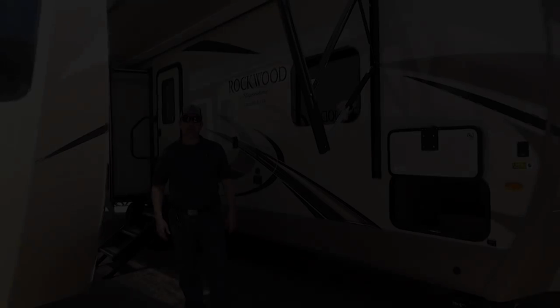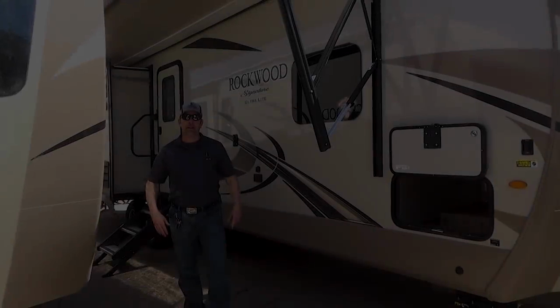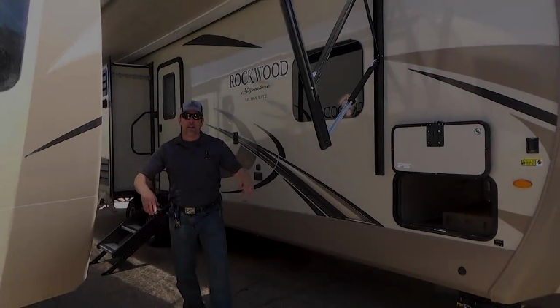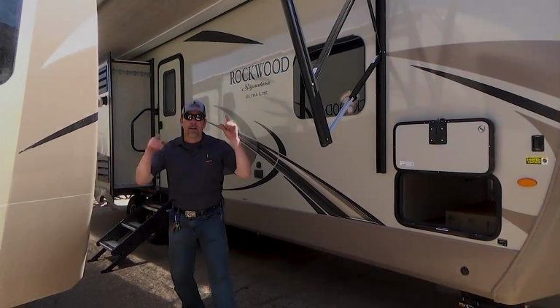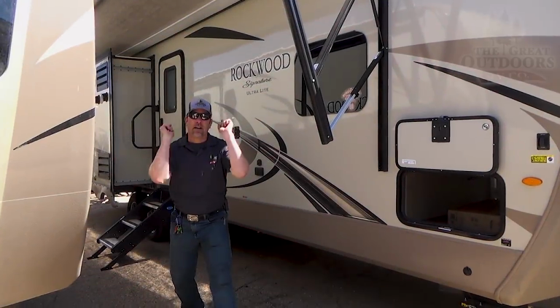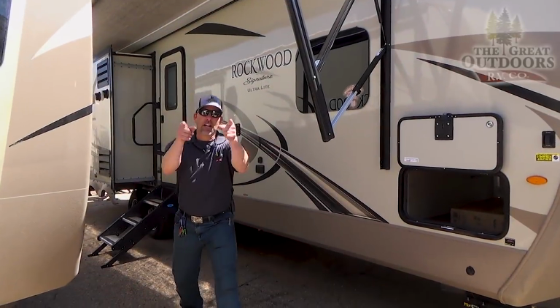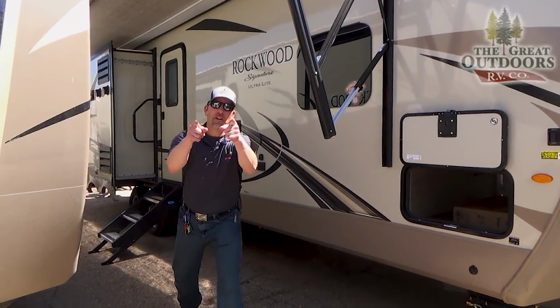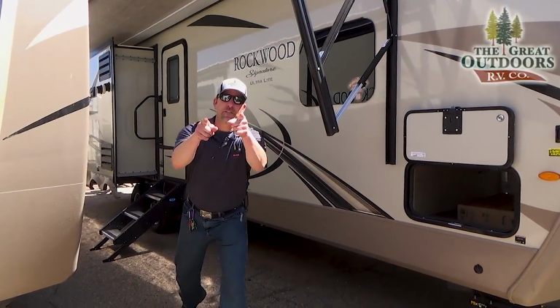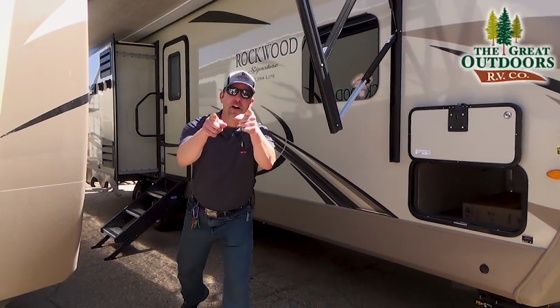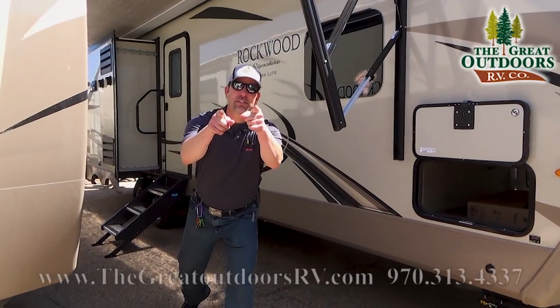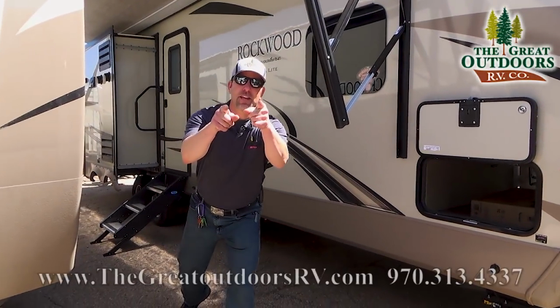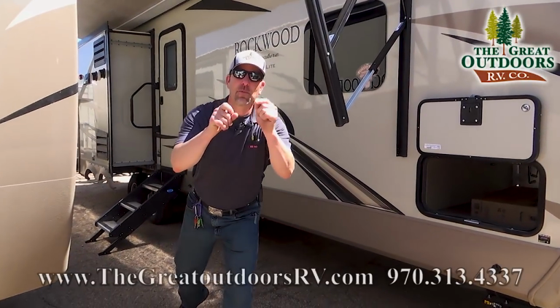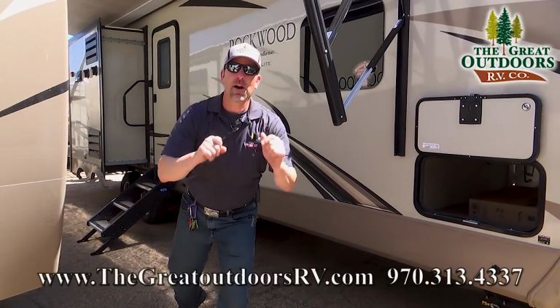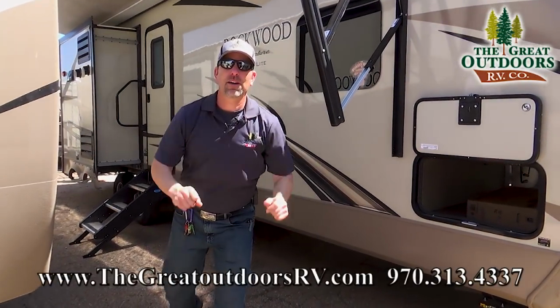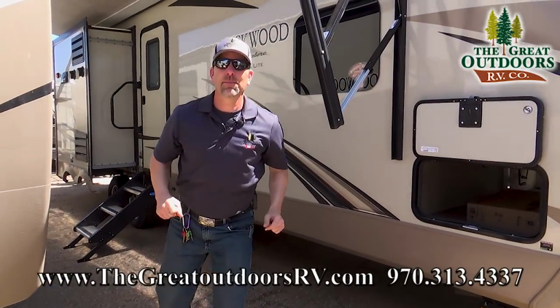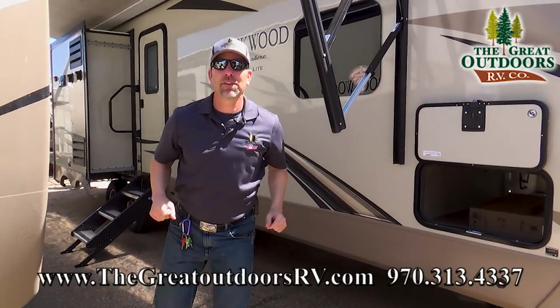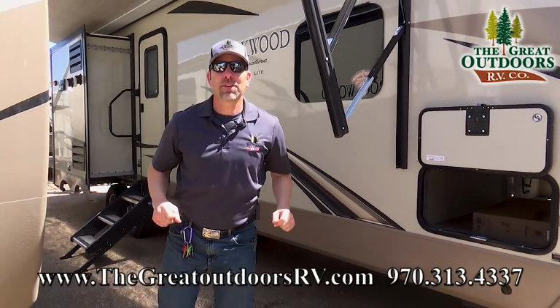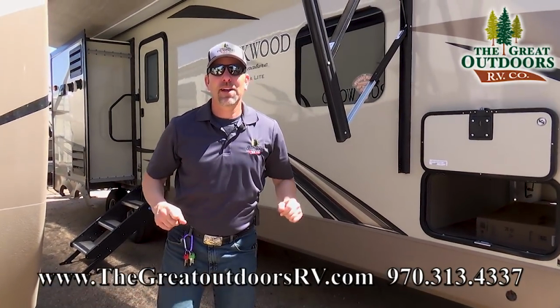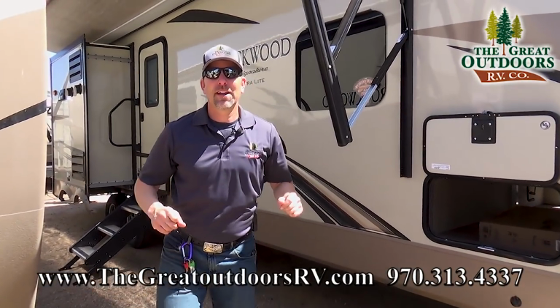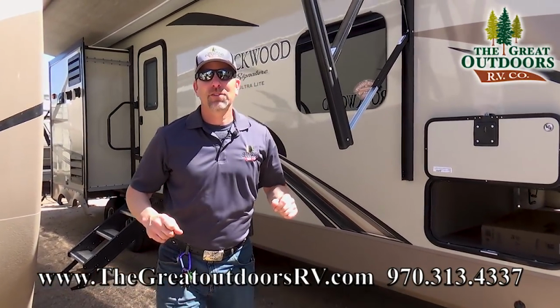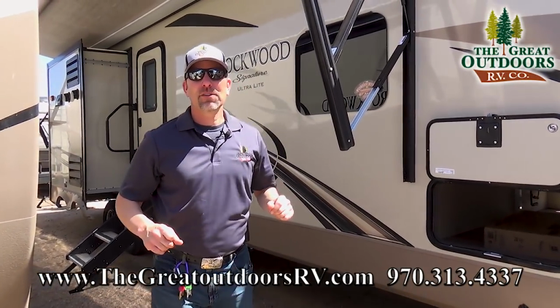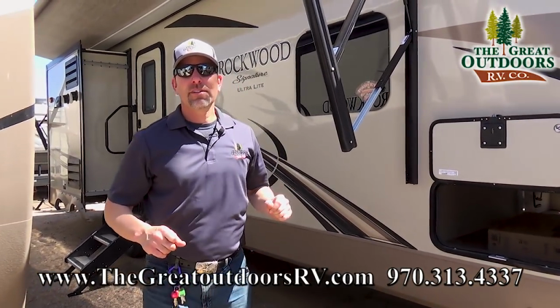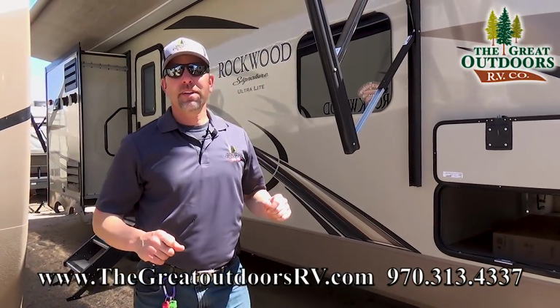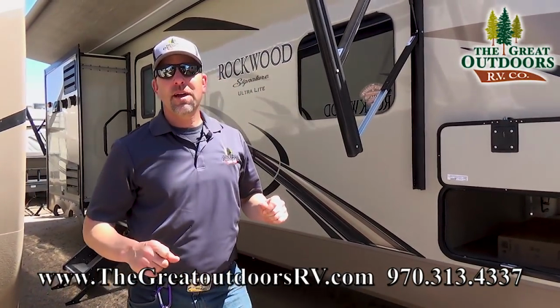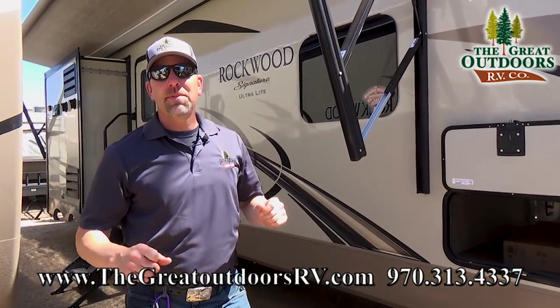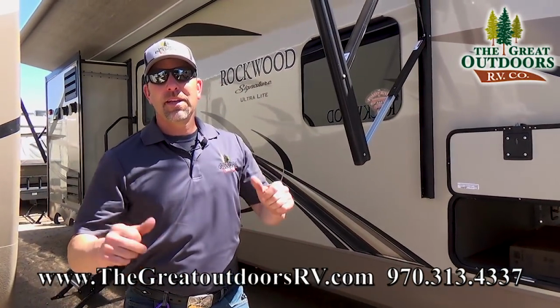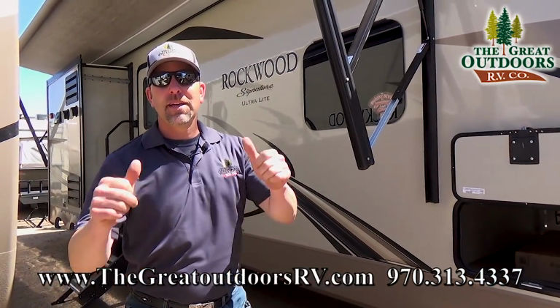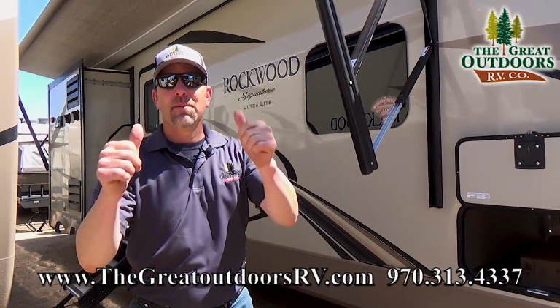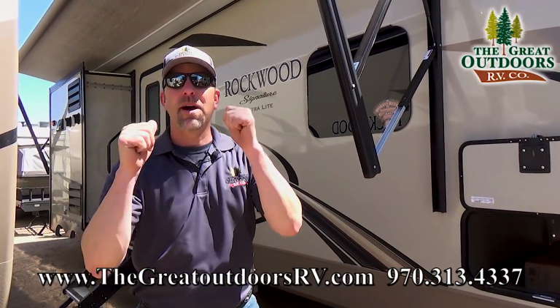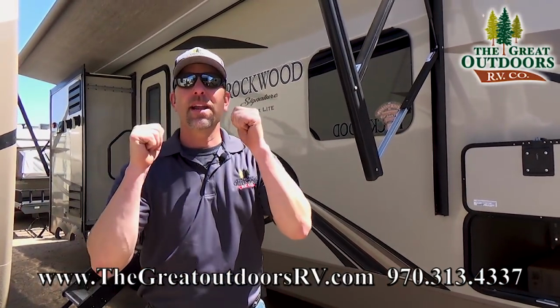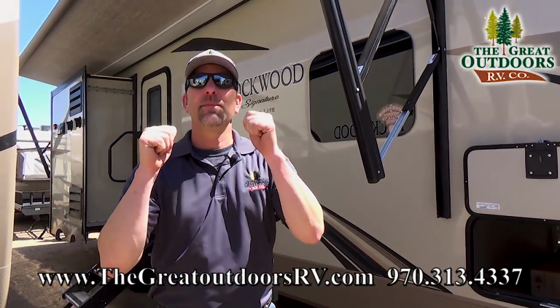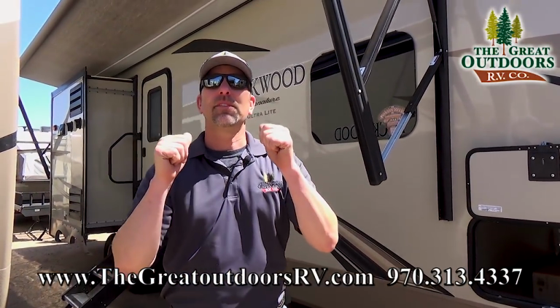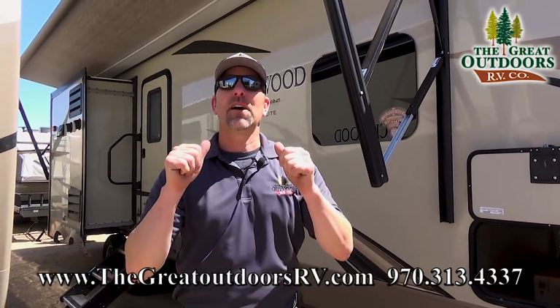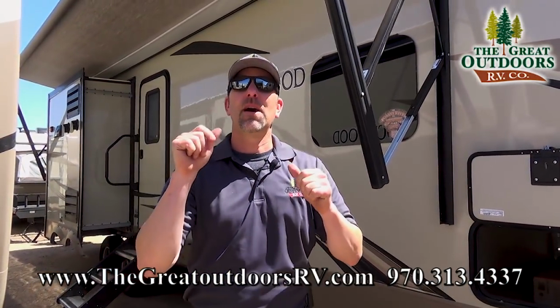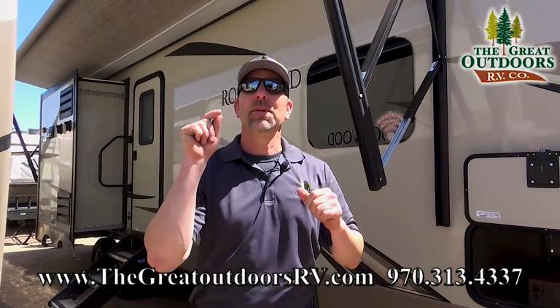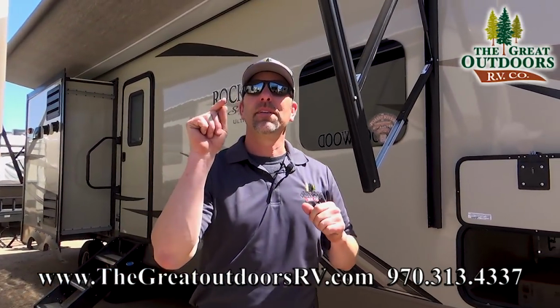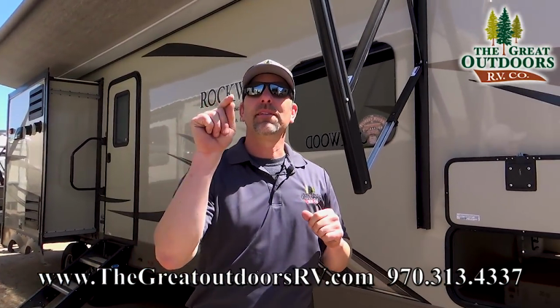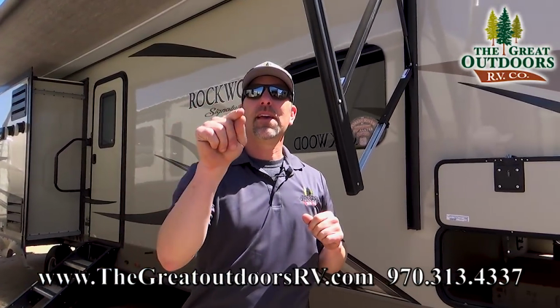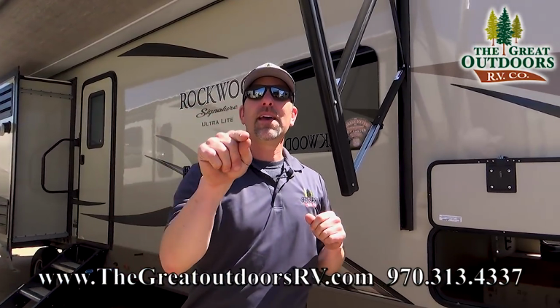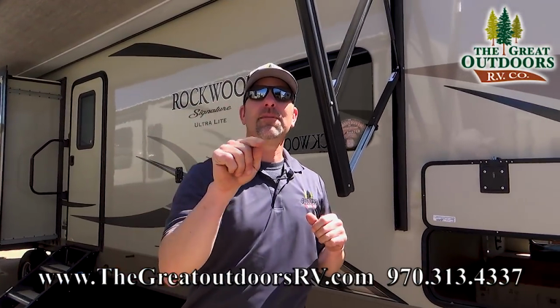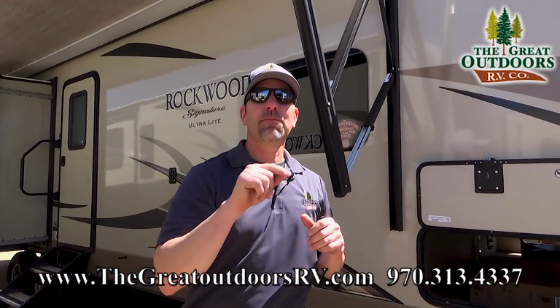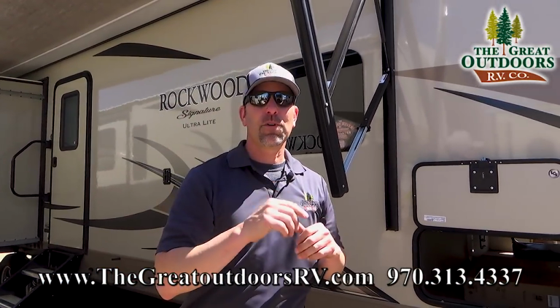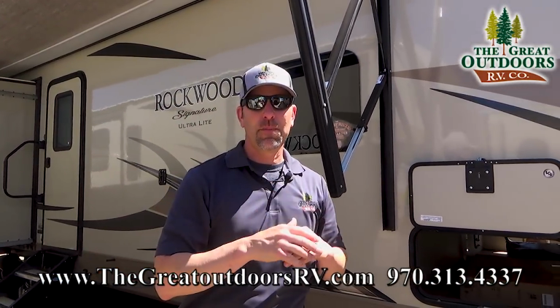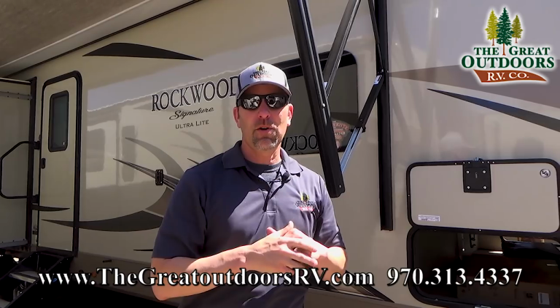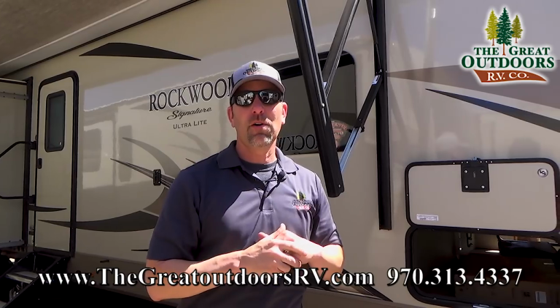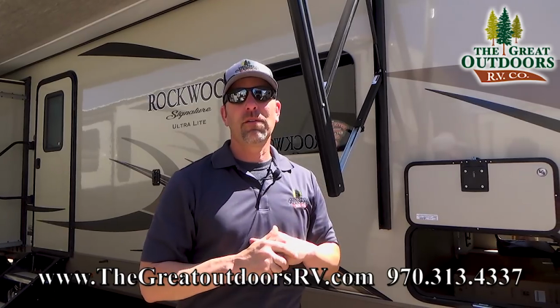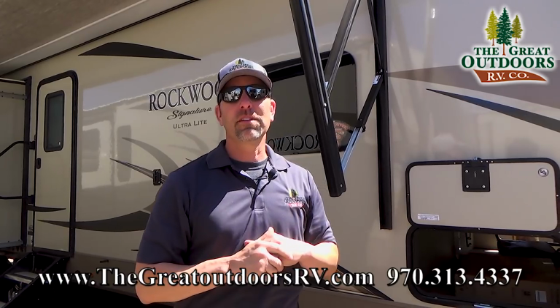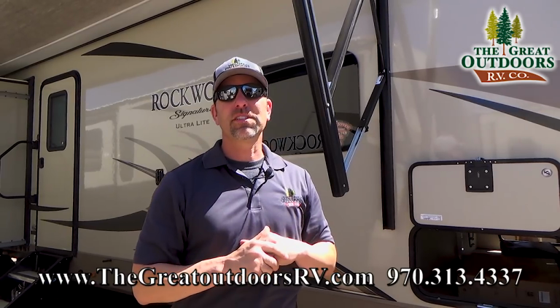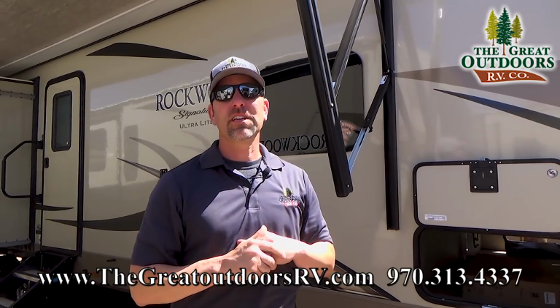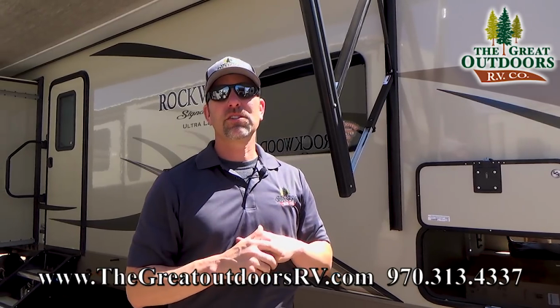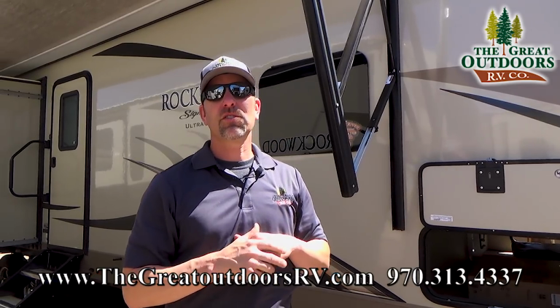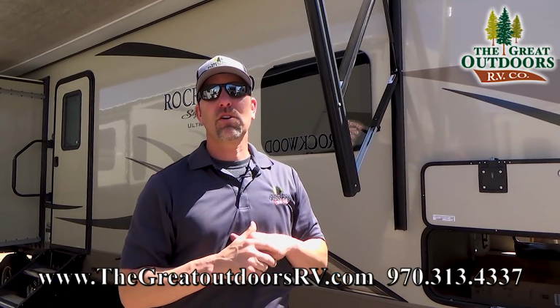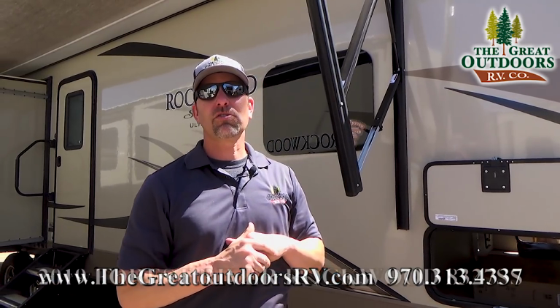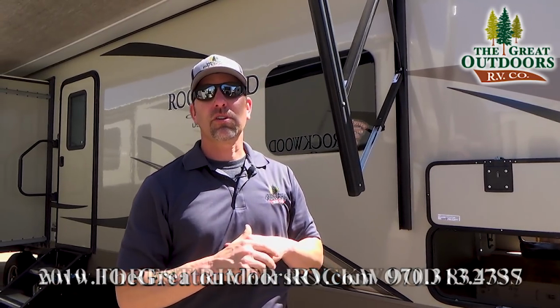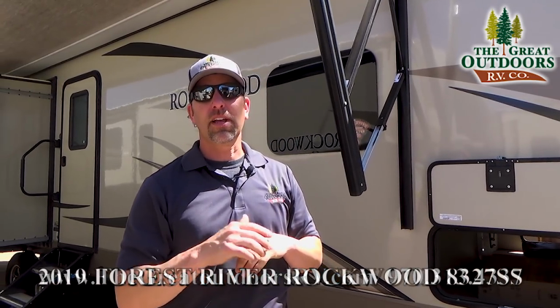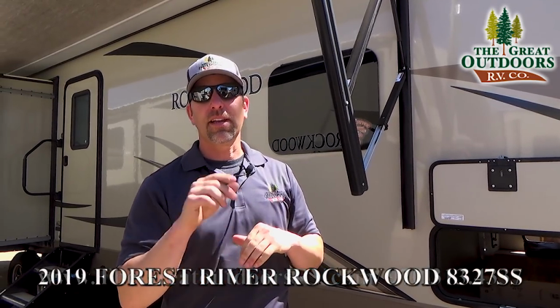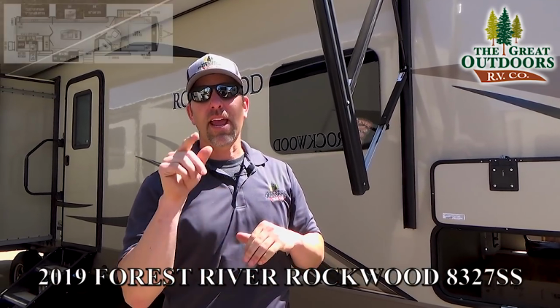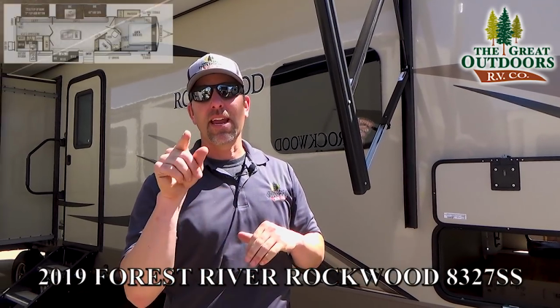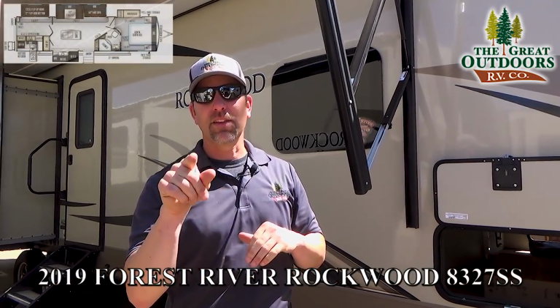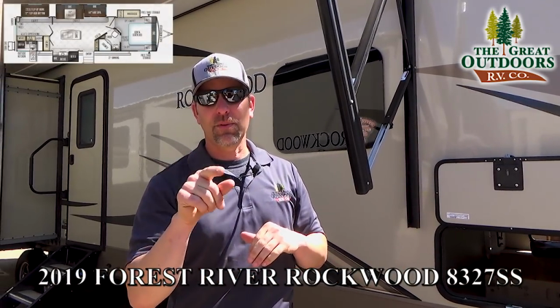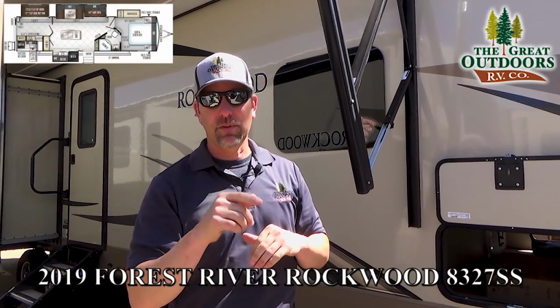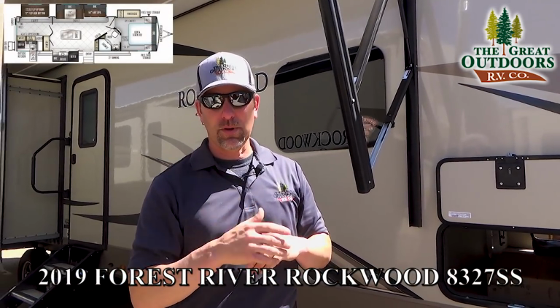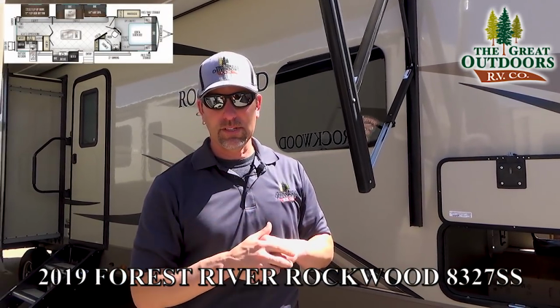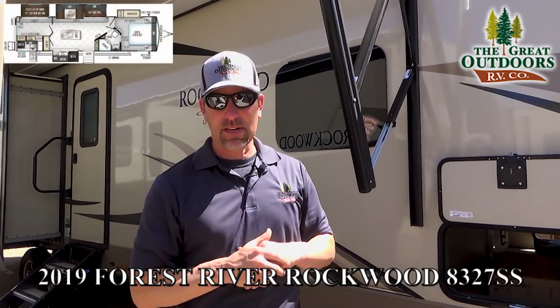Hello folks and welcome to The Great Outdoors RV Company. My name is Tom and today we're going to be going over the Signature Ultralight 8327.